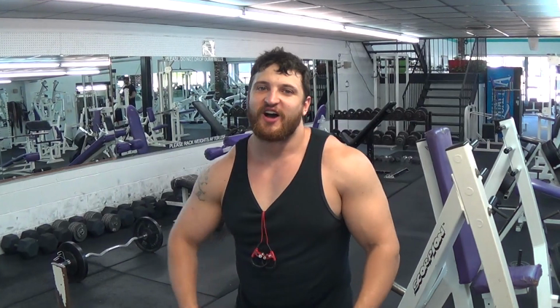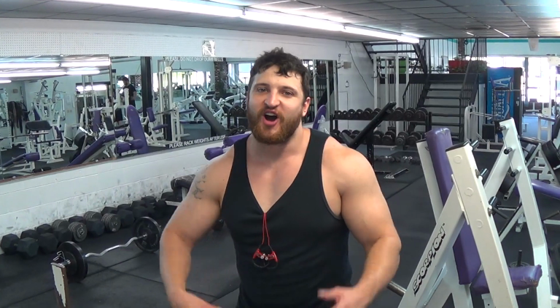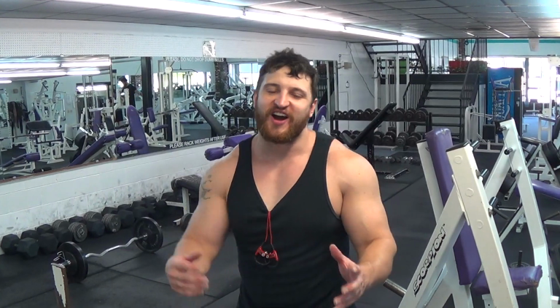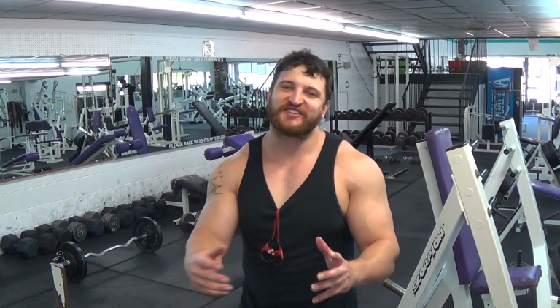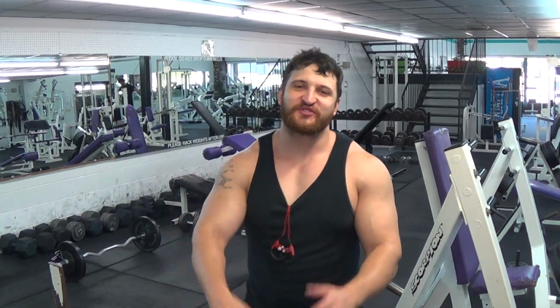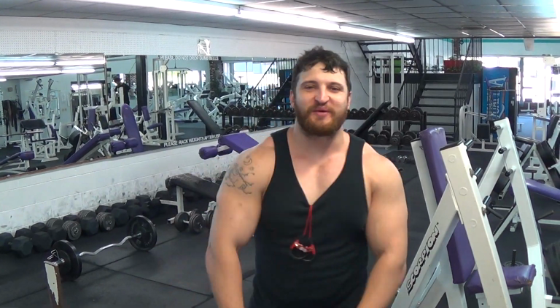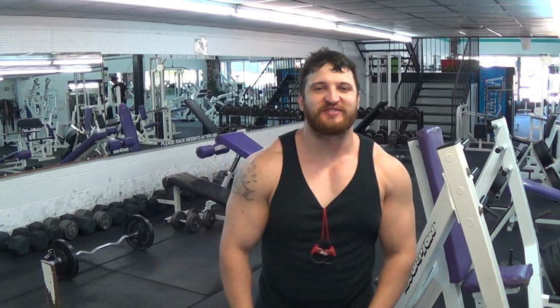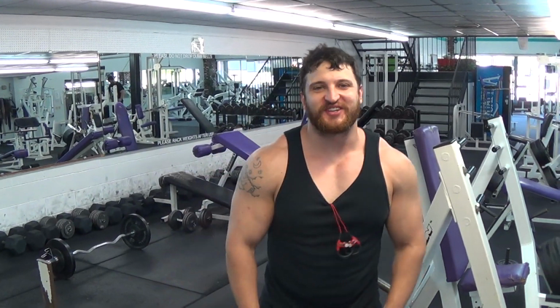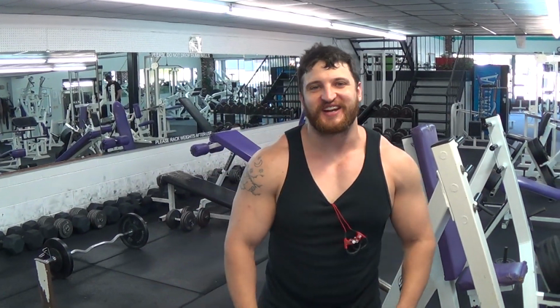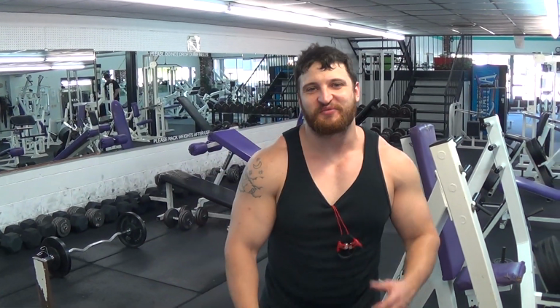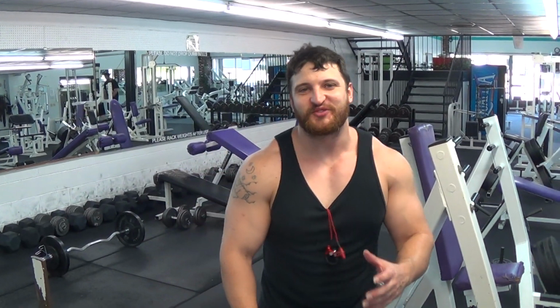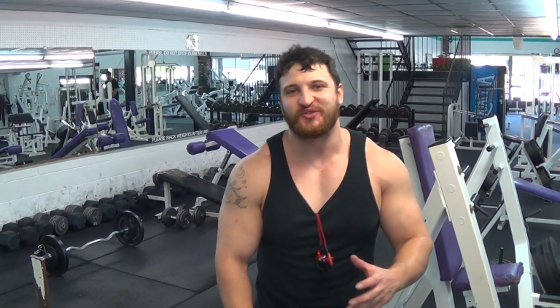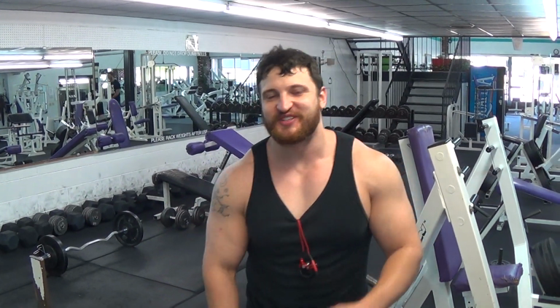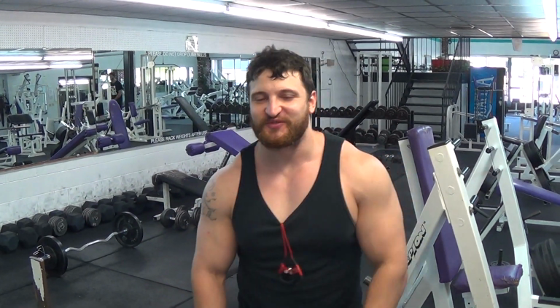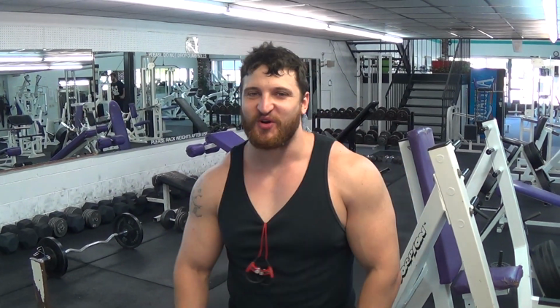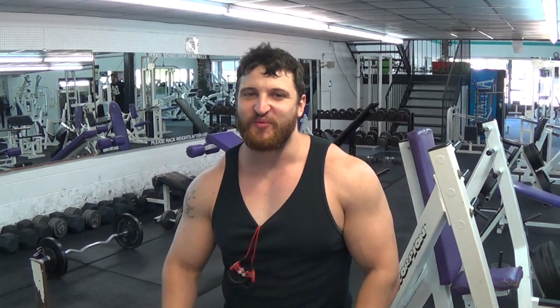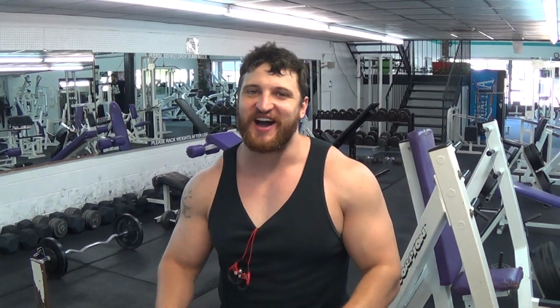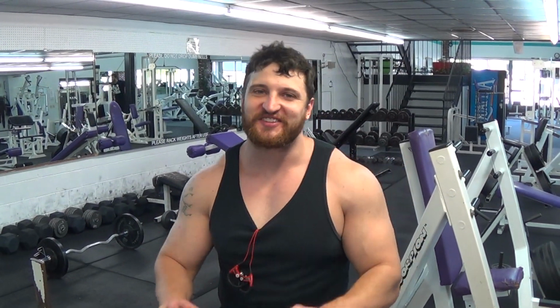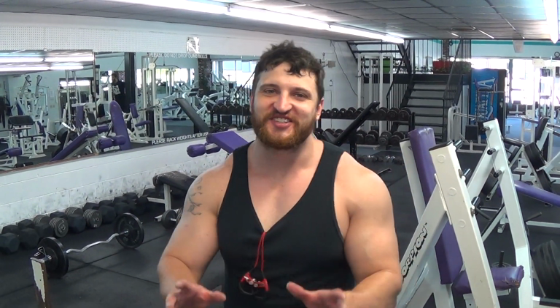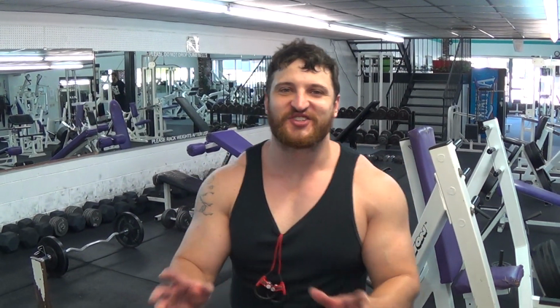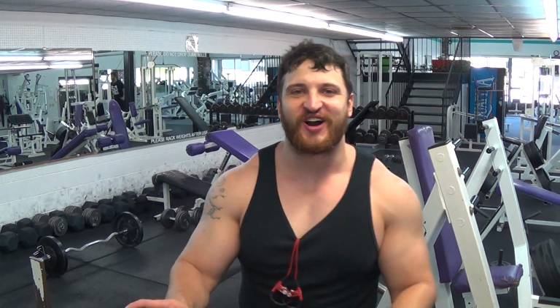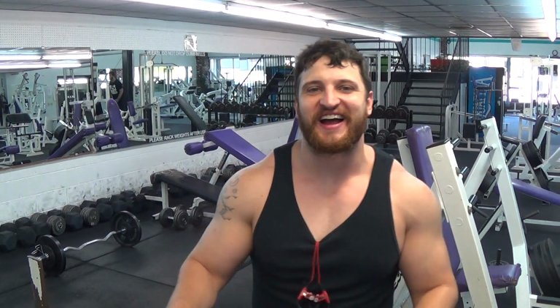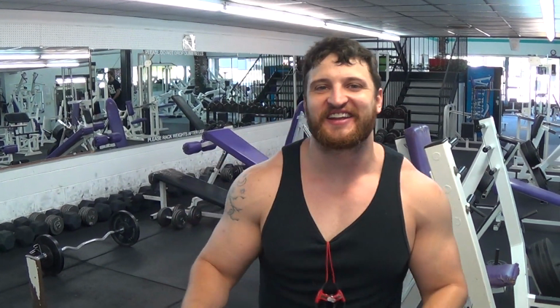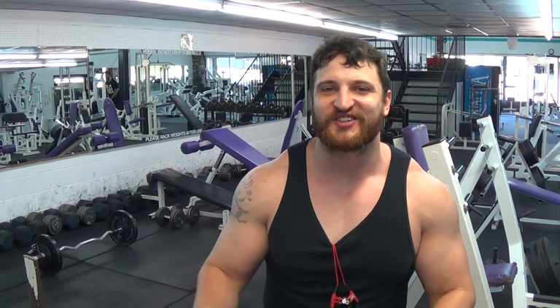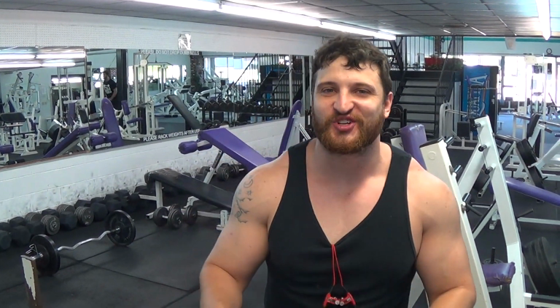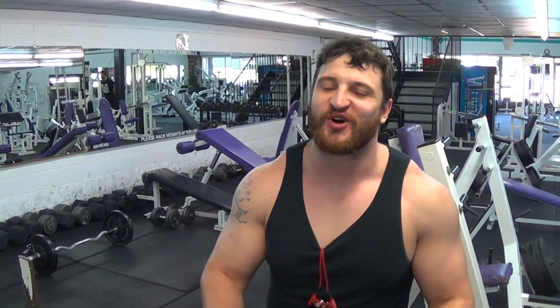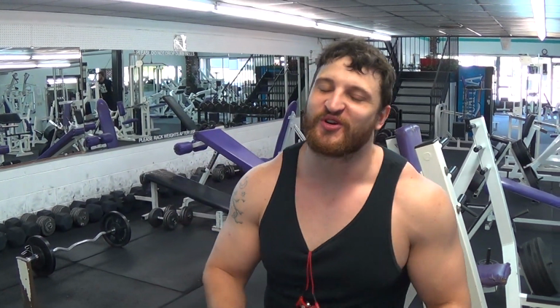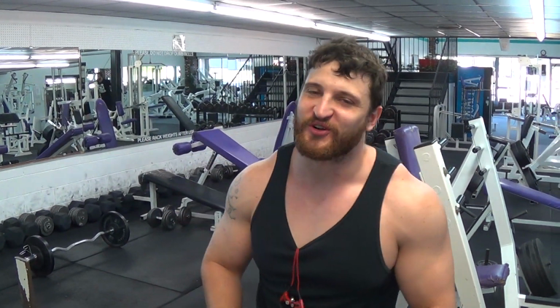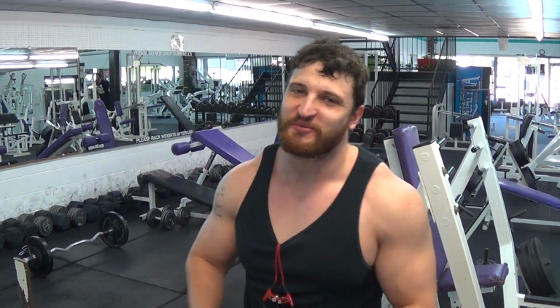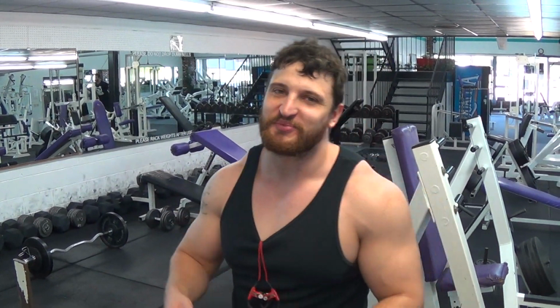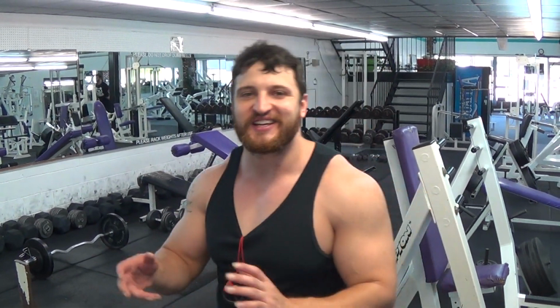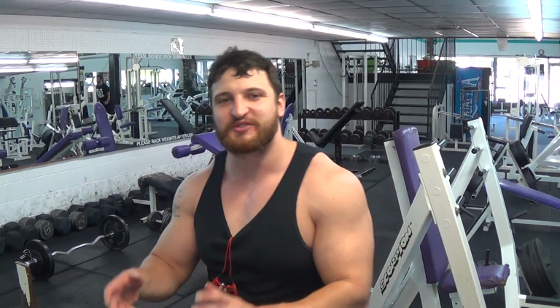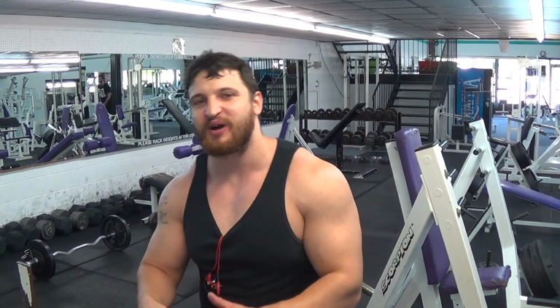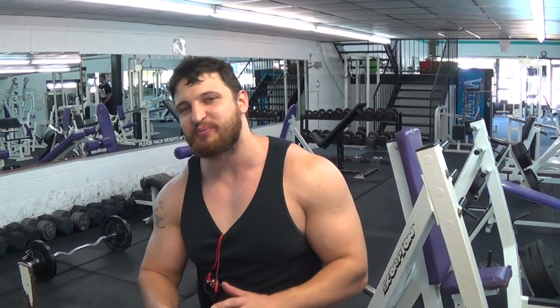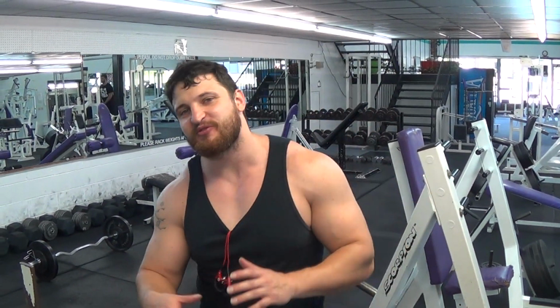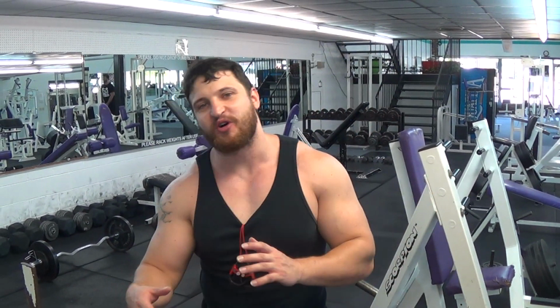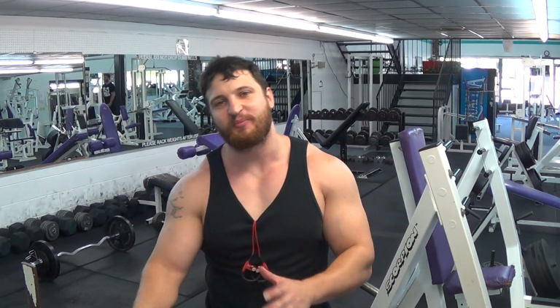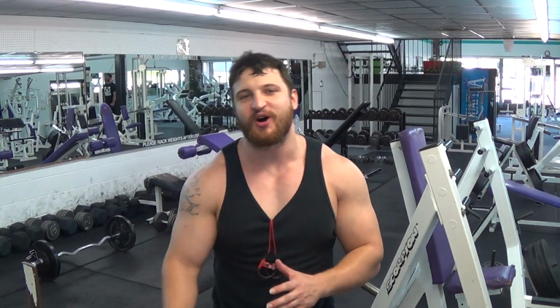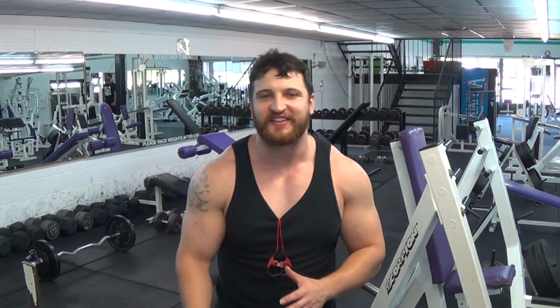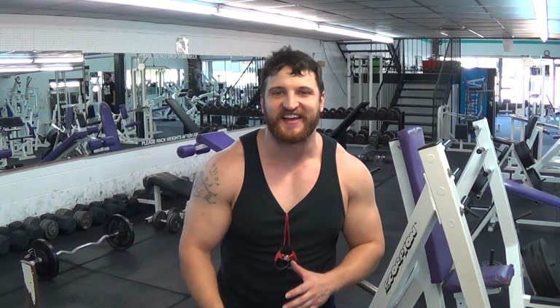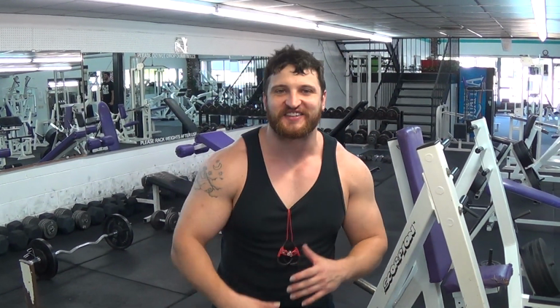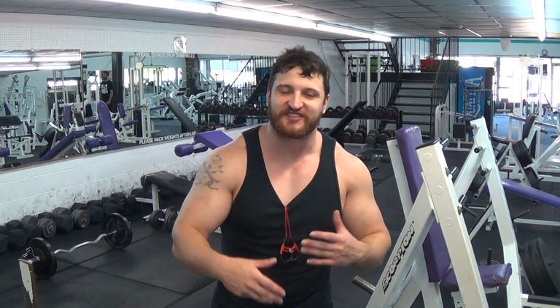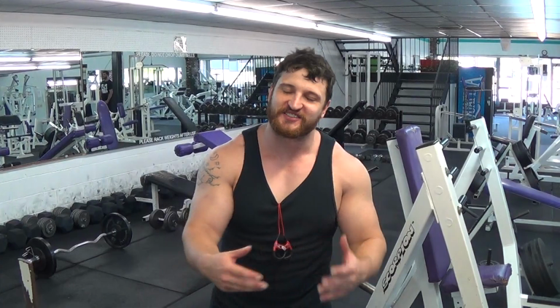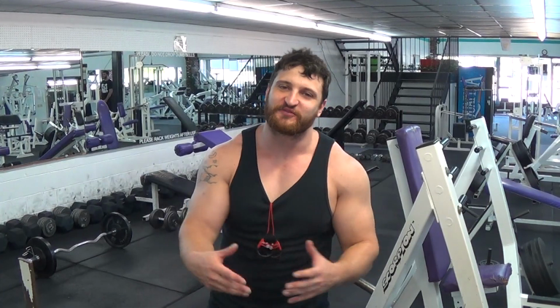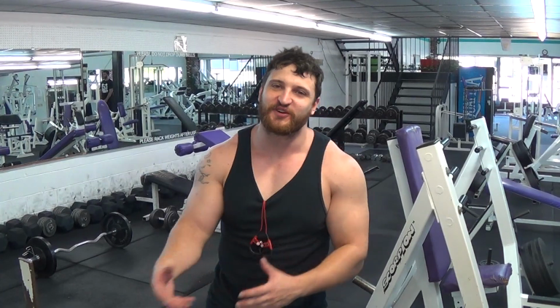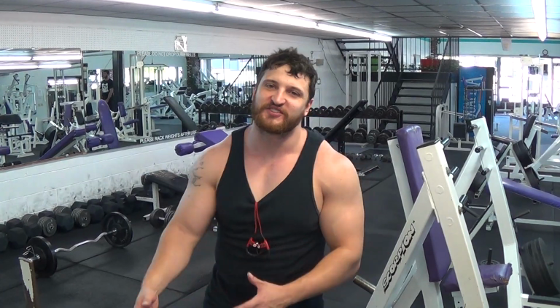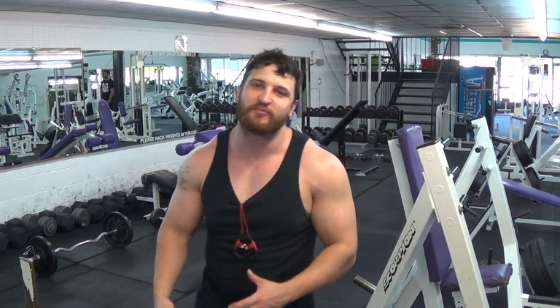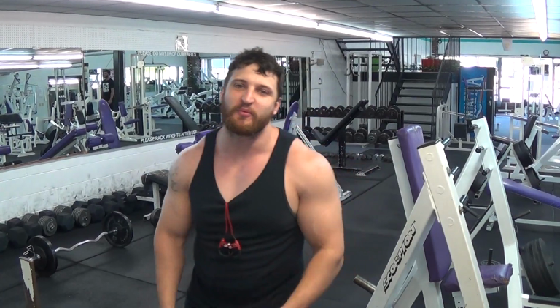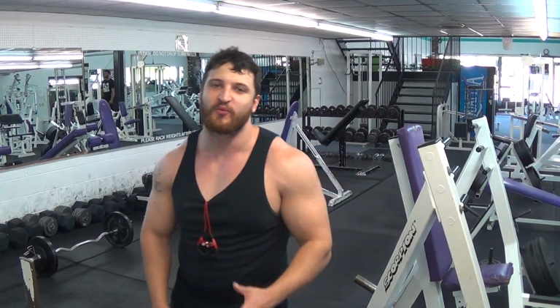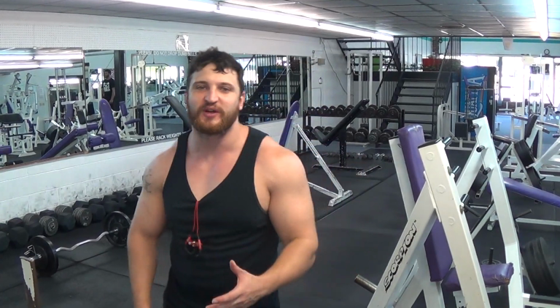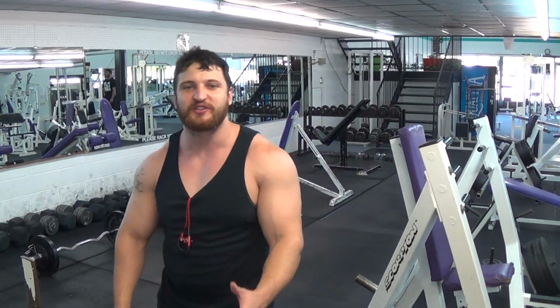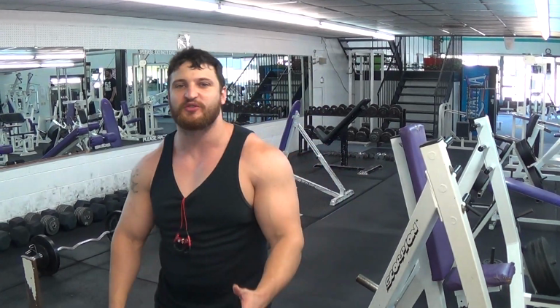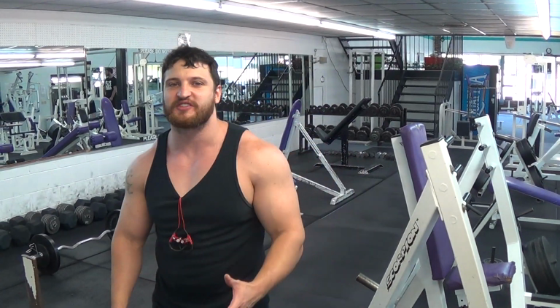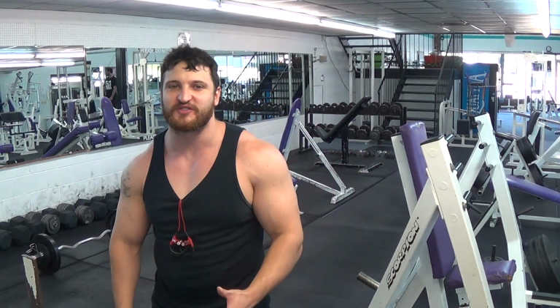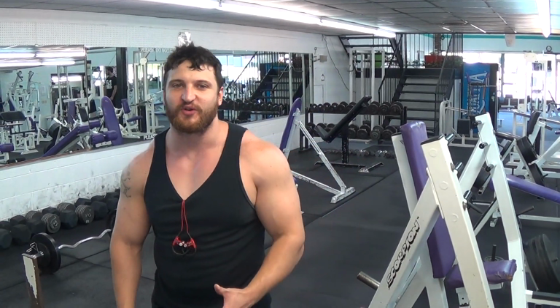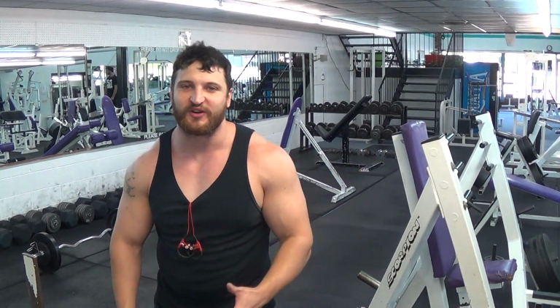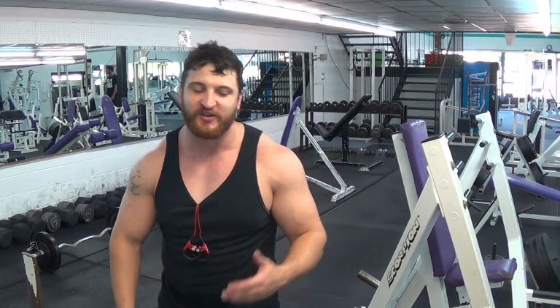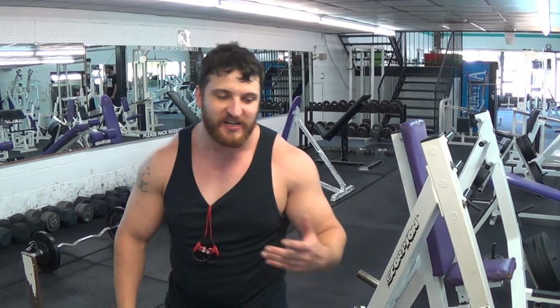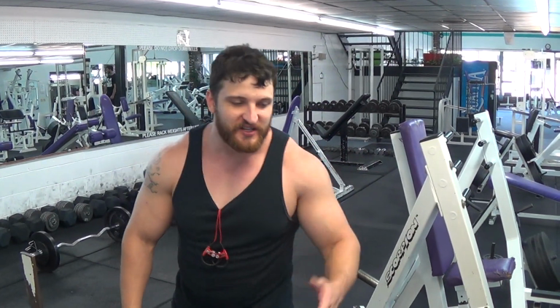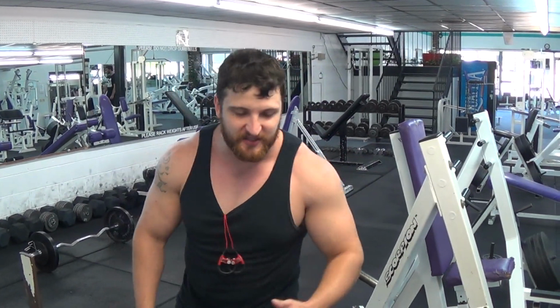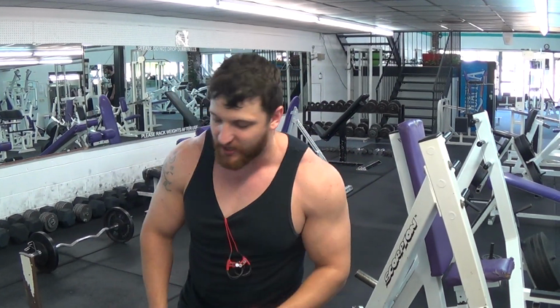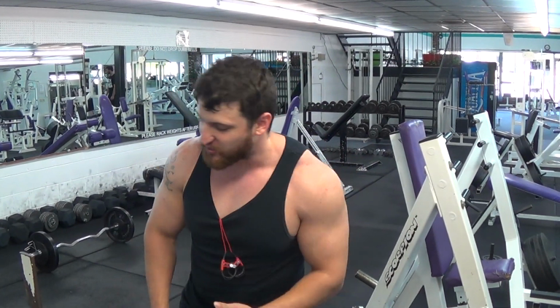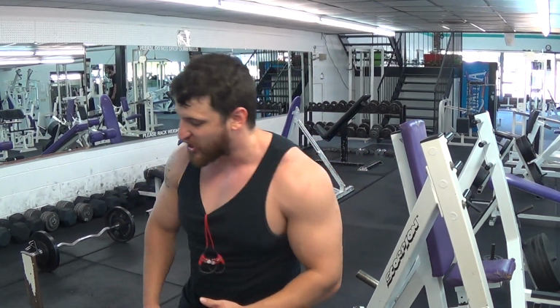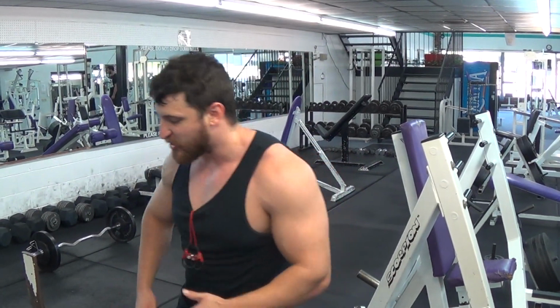All right, so I've been saying I'm going to do this for a while — teach y'all how to get stronger in the bench, proper form, all of that. So this is the first time I'm really going to do a tutorial. So here we go.